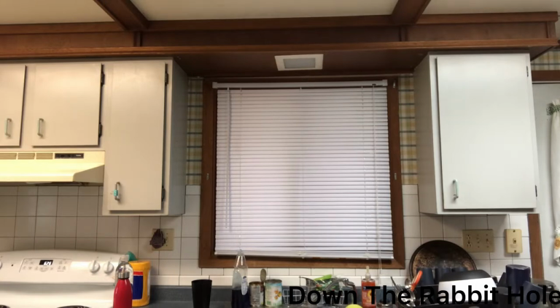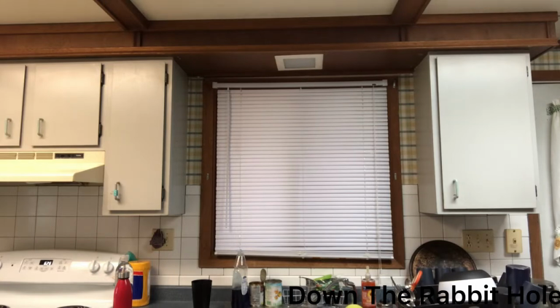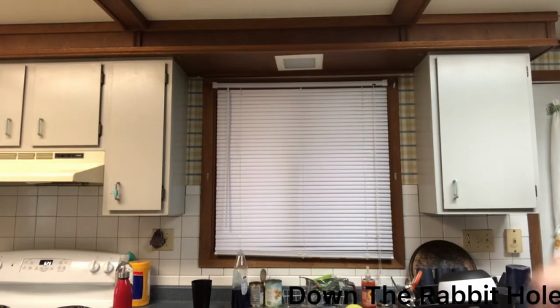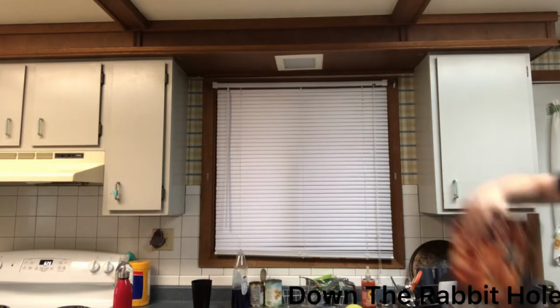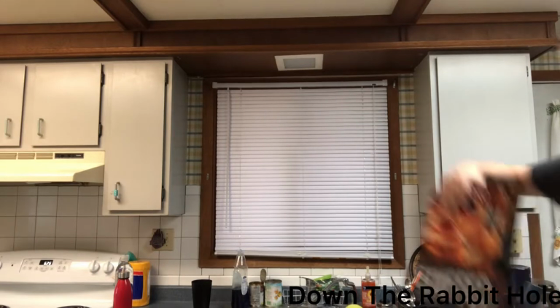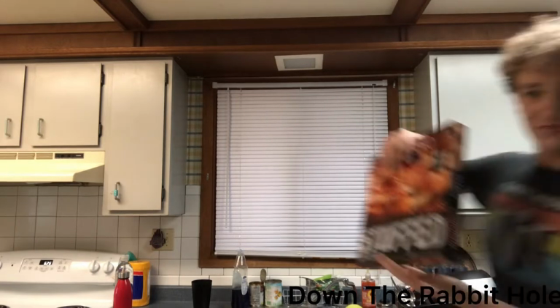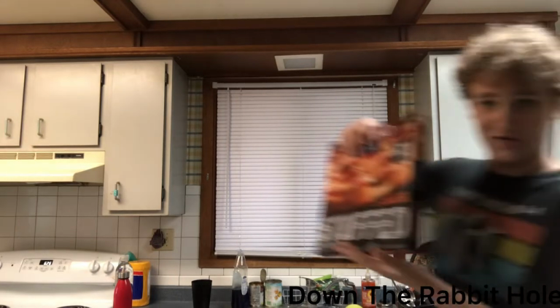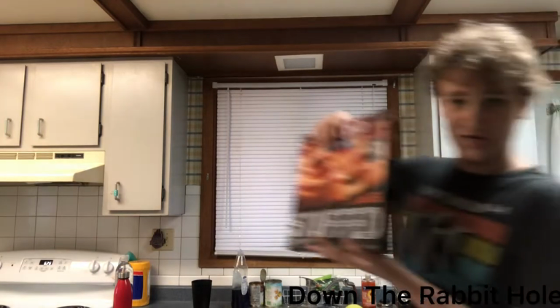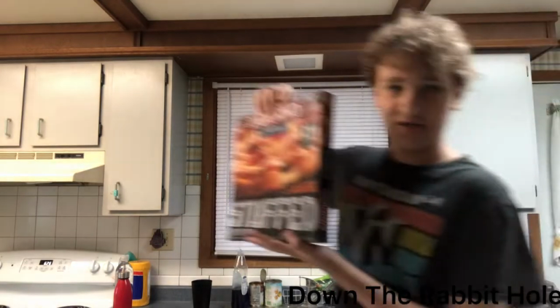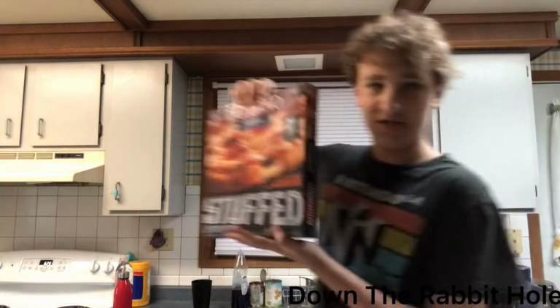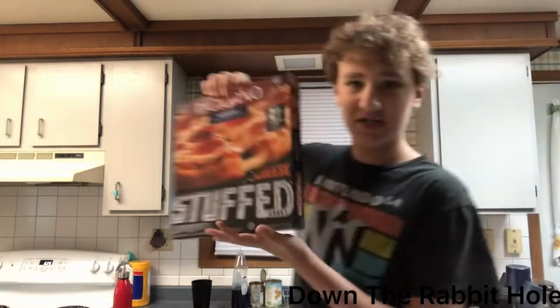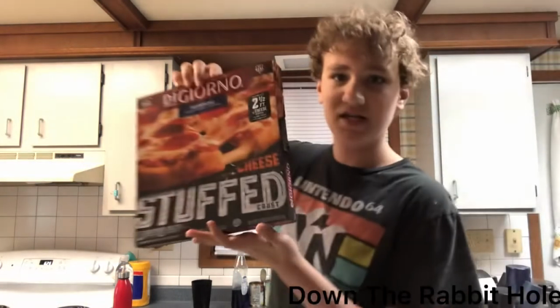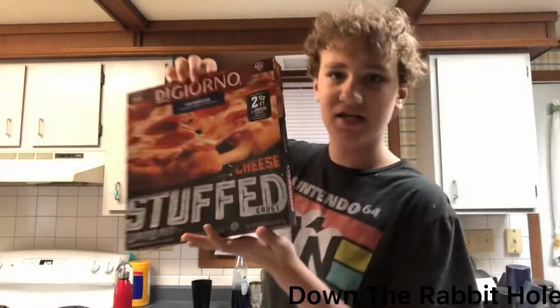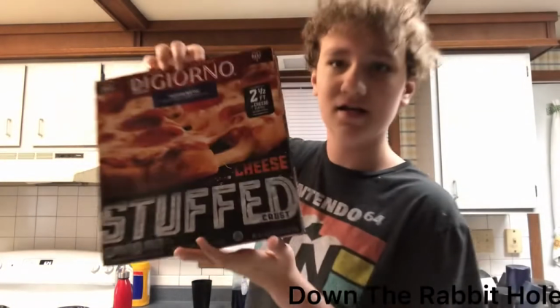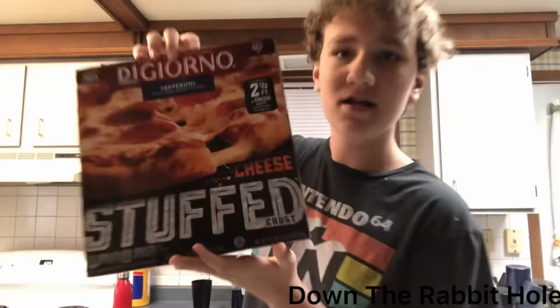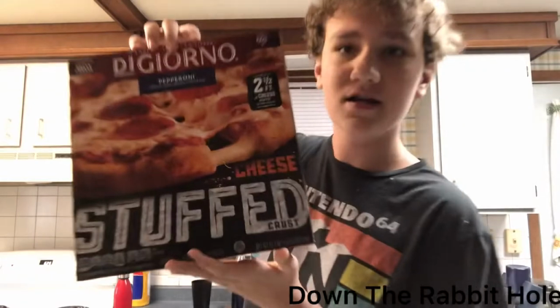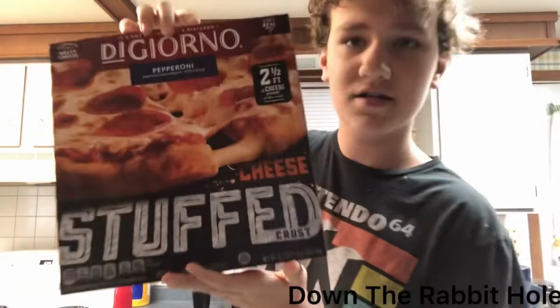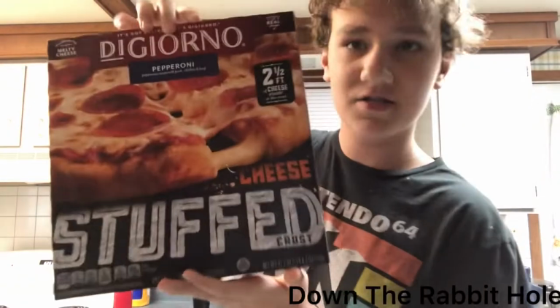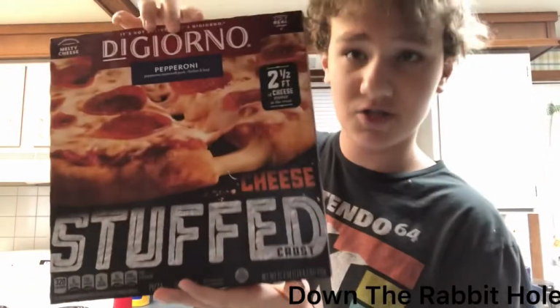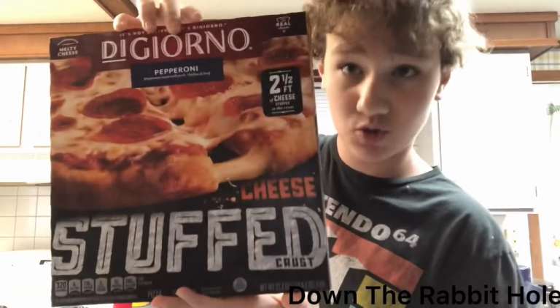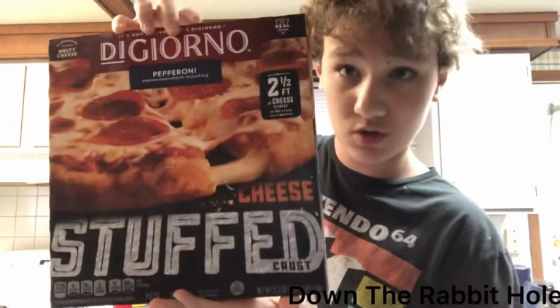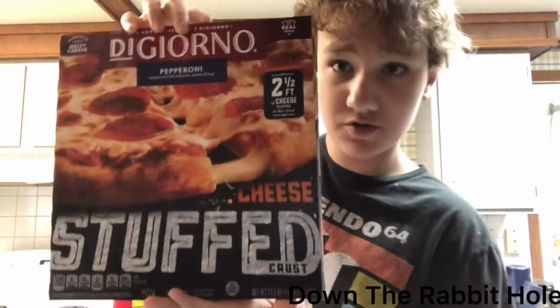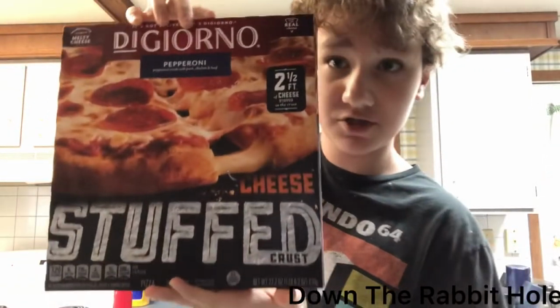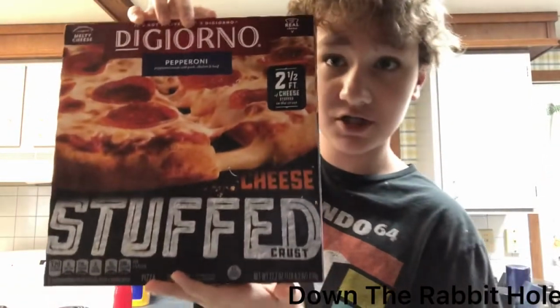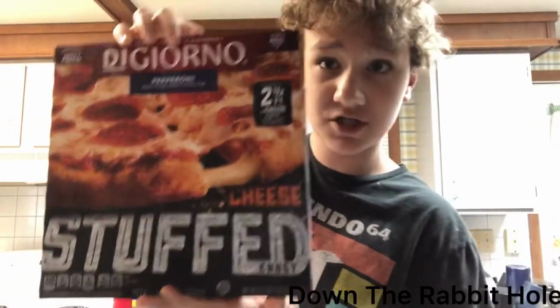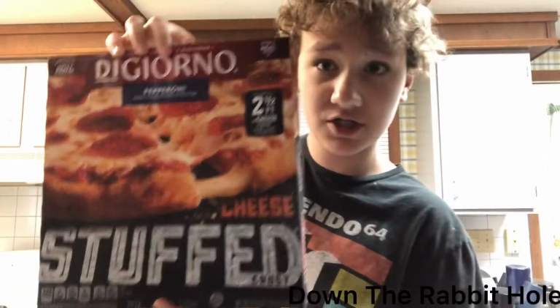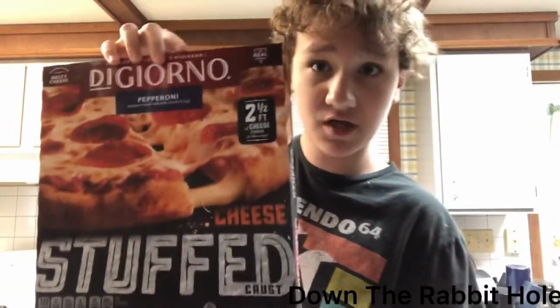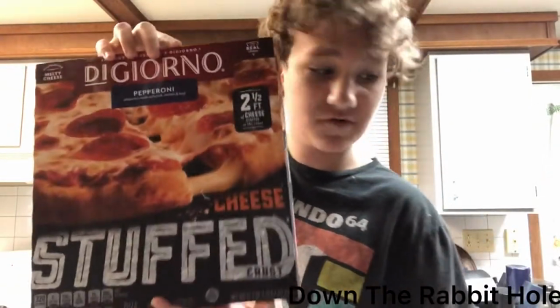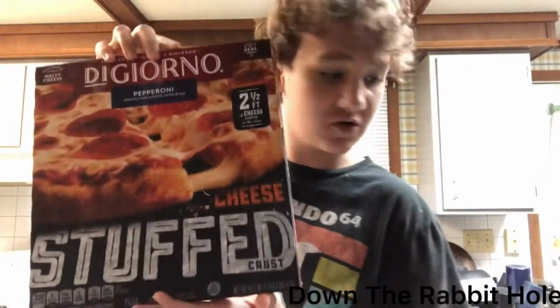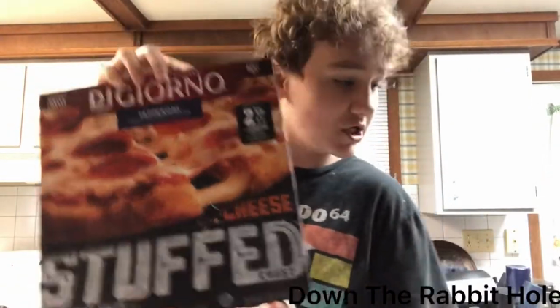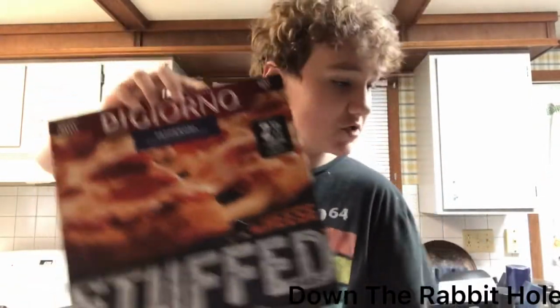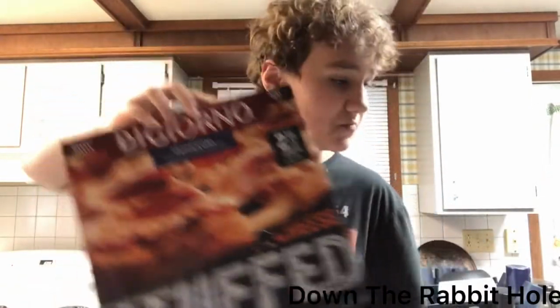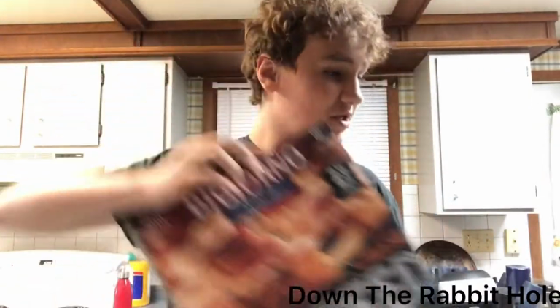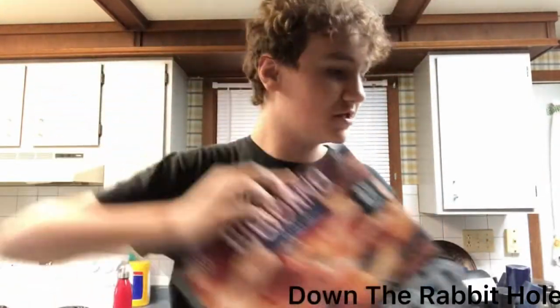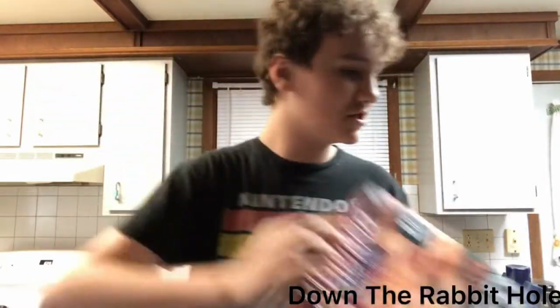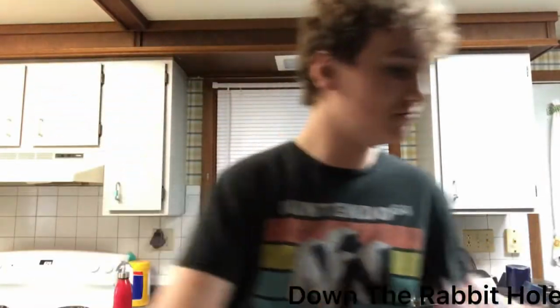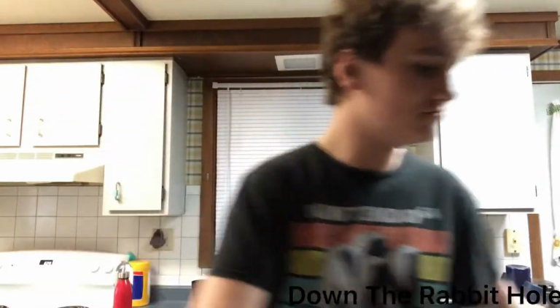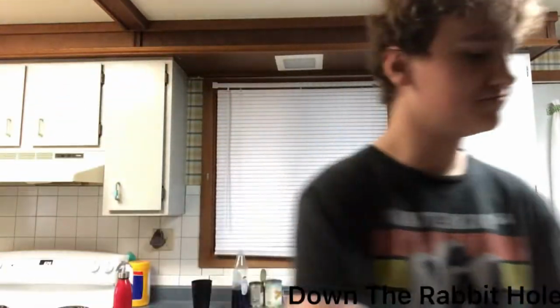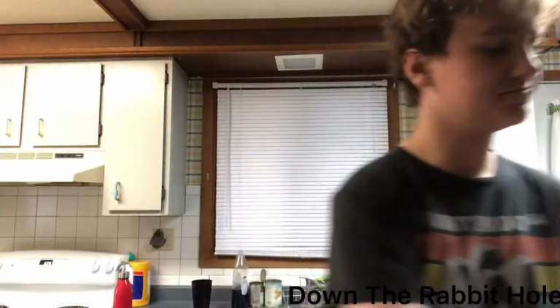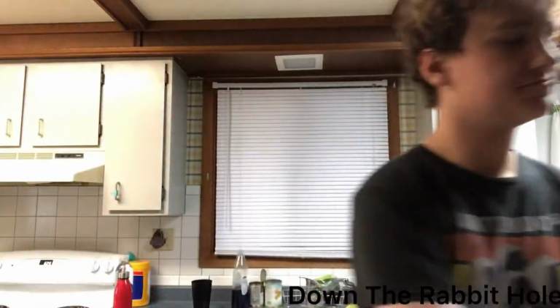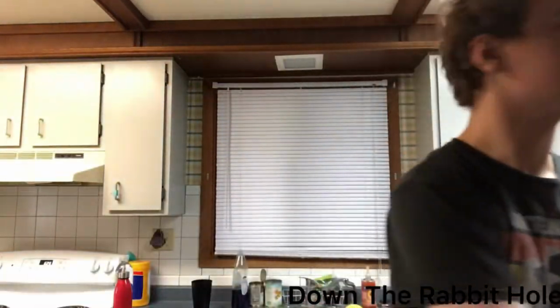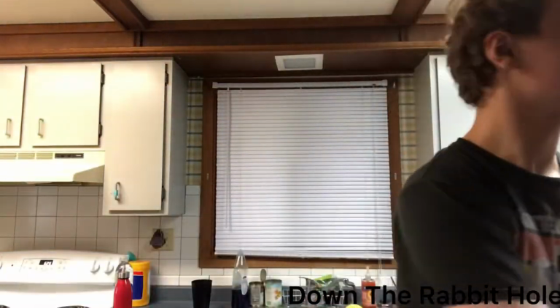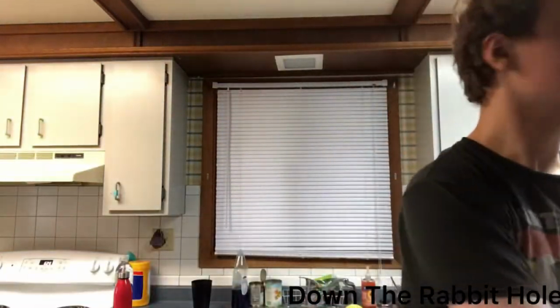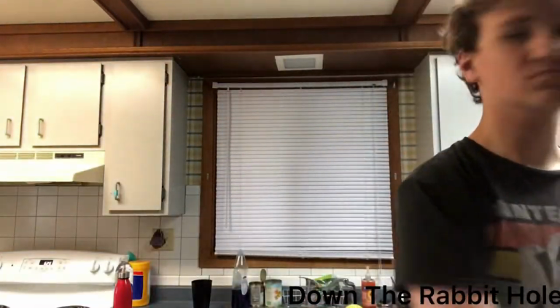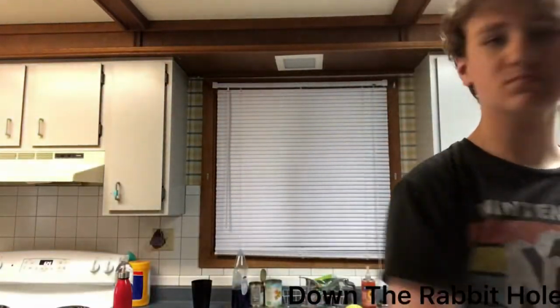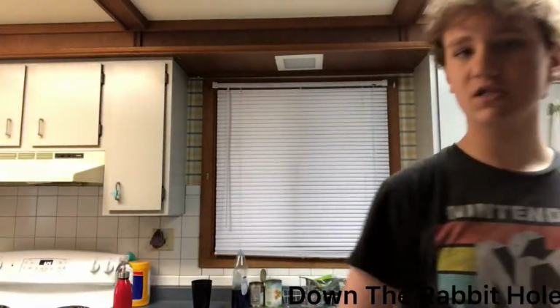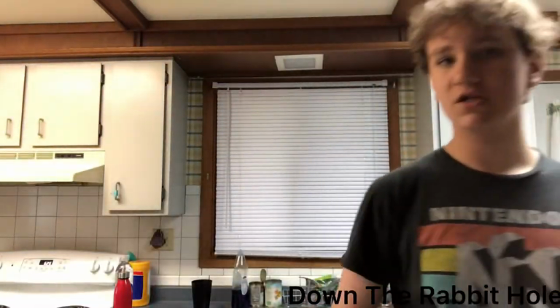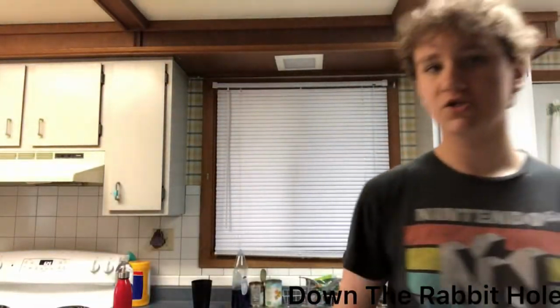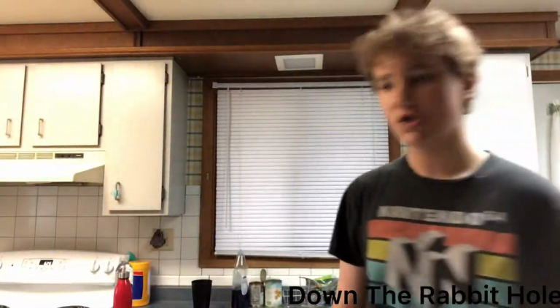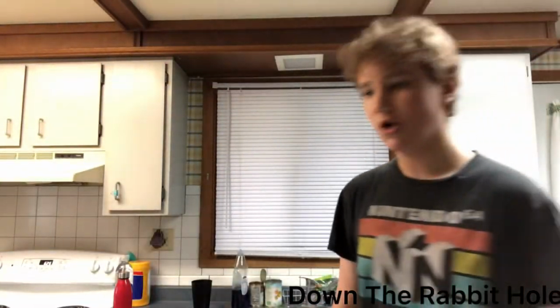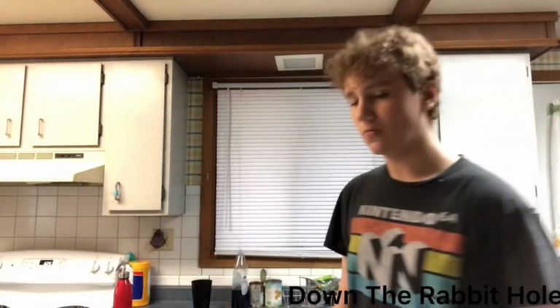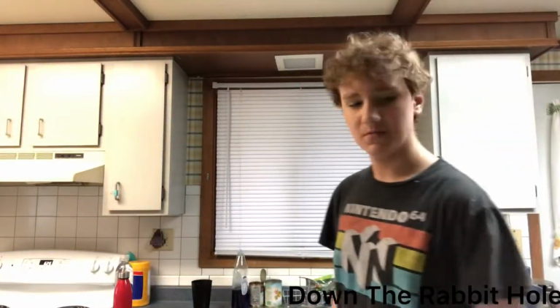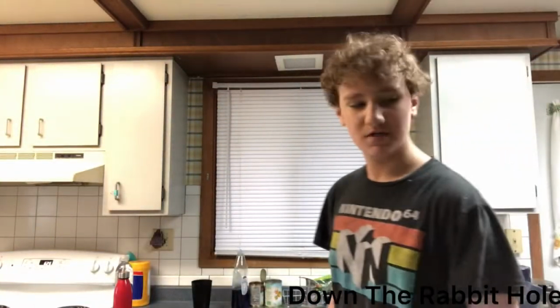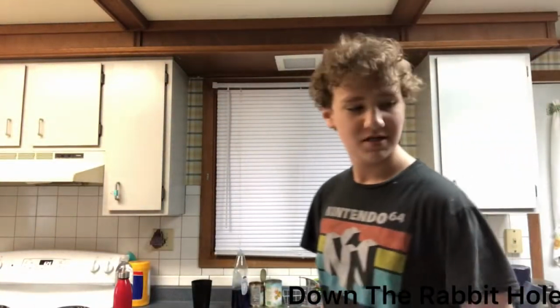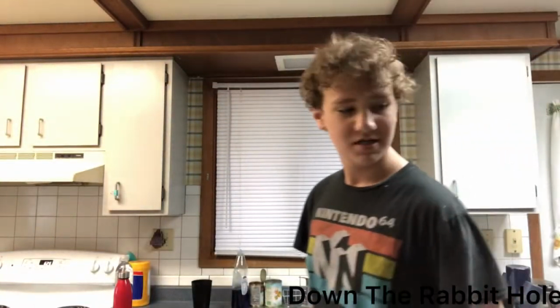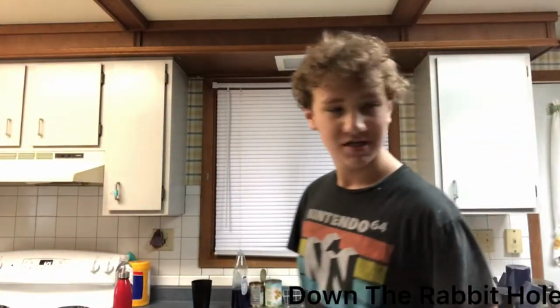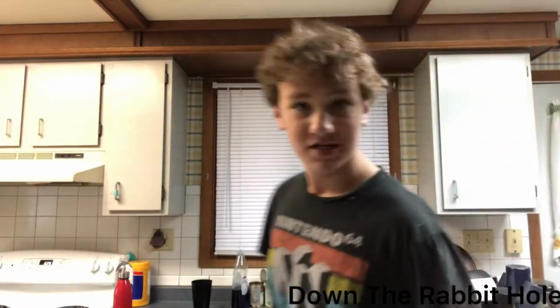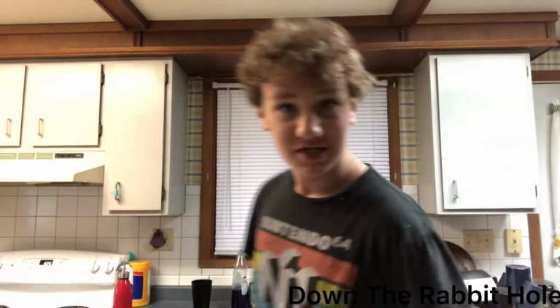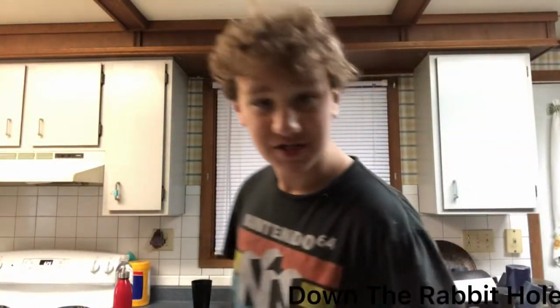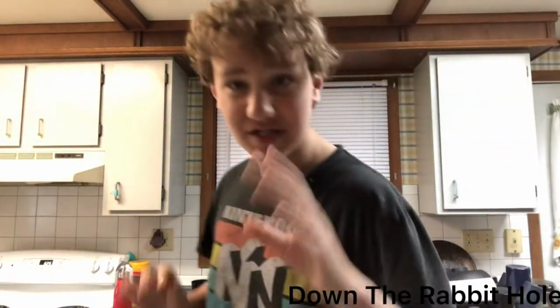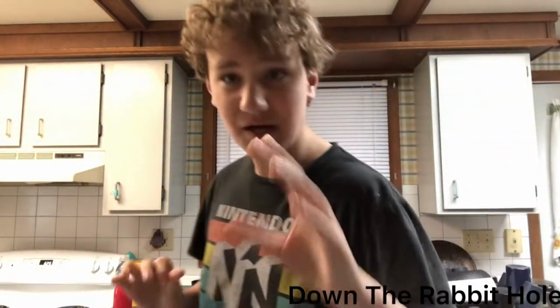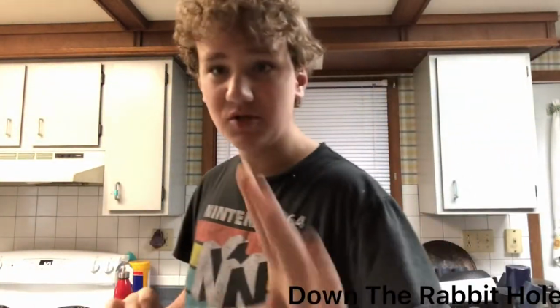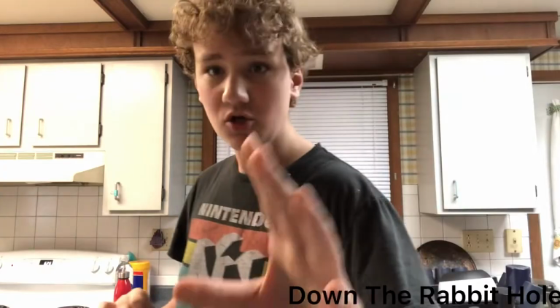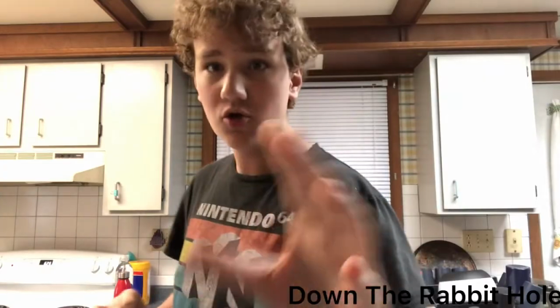As you can see here, DiGiorno's Stuffed Crust Pizza. So, step two.